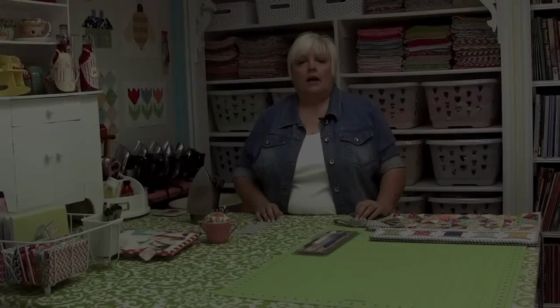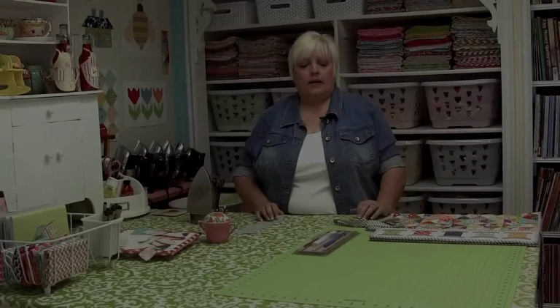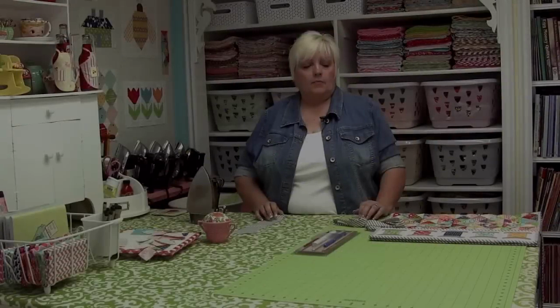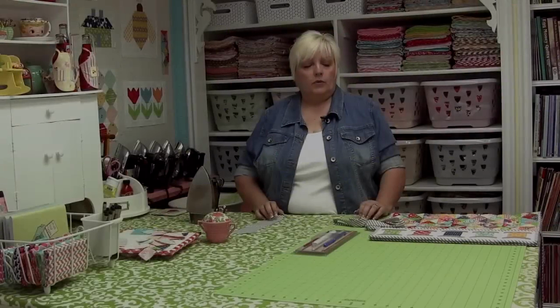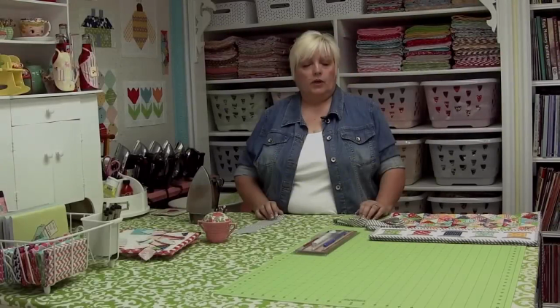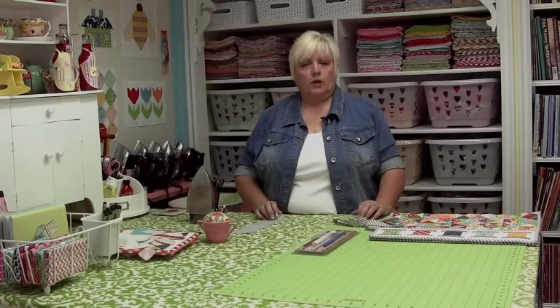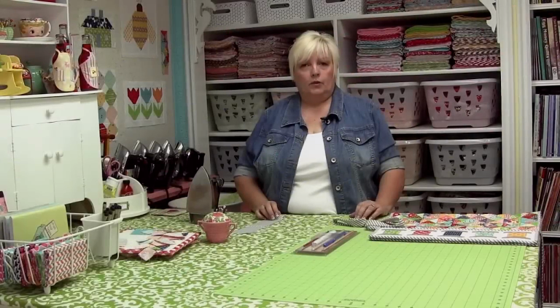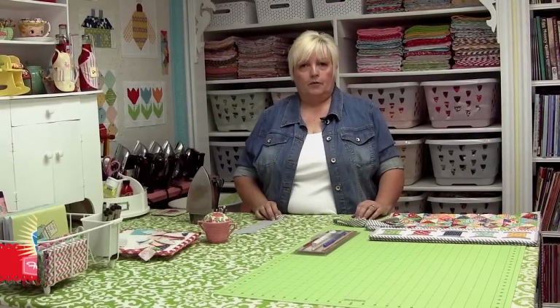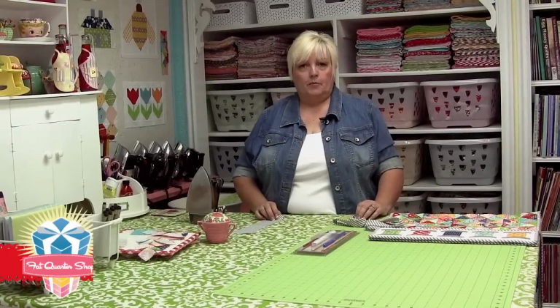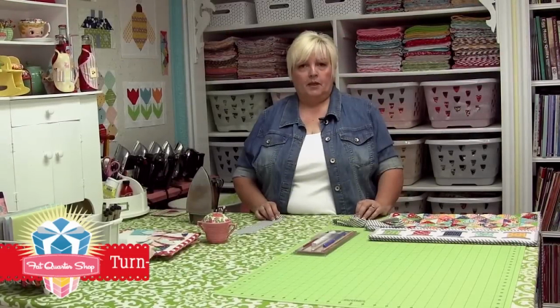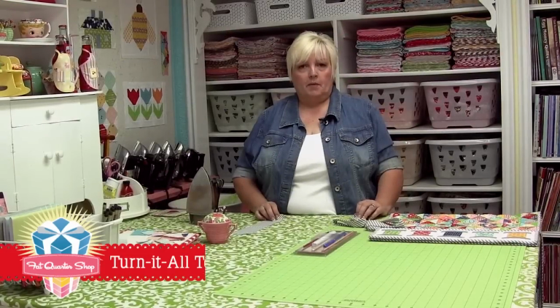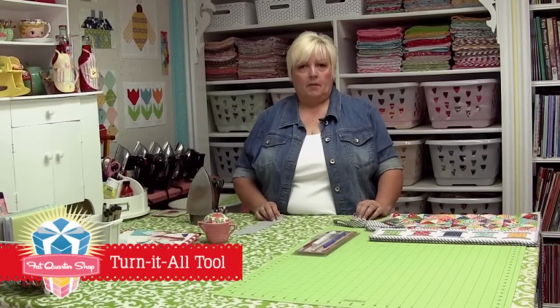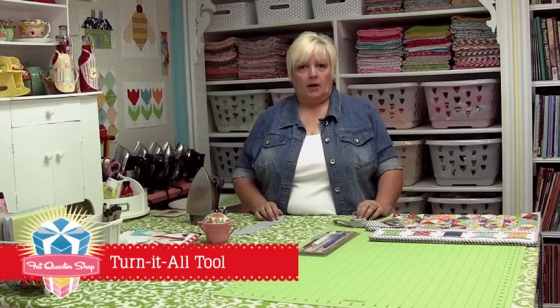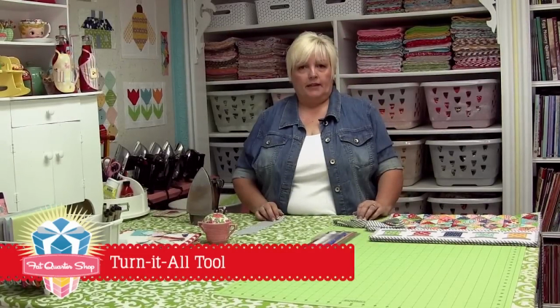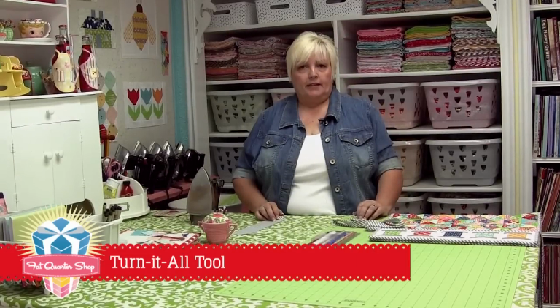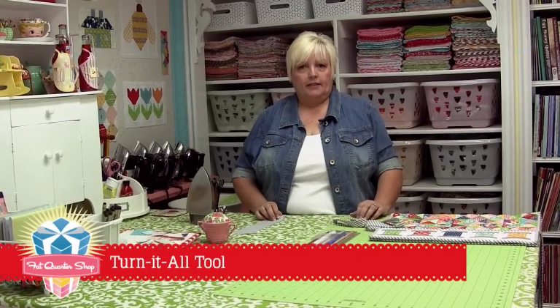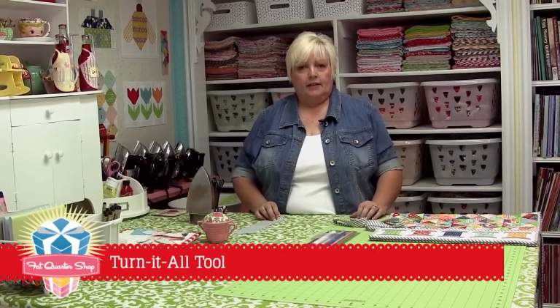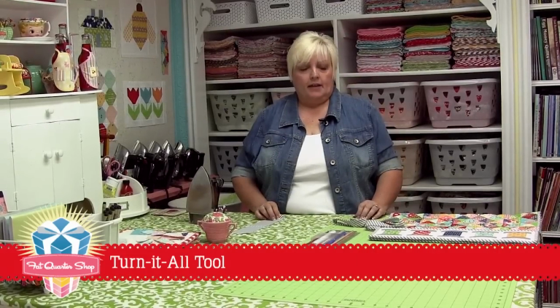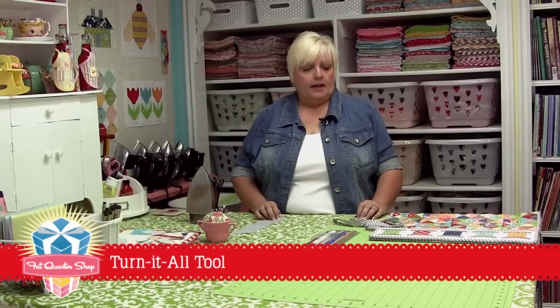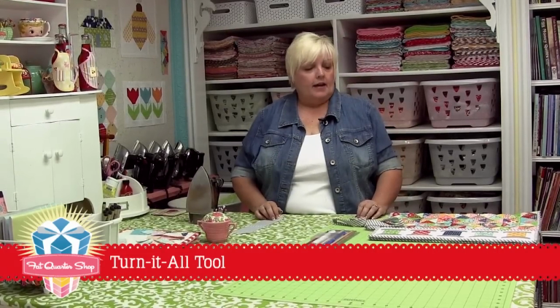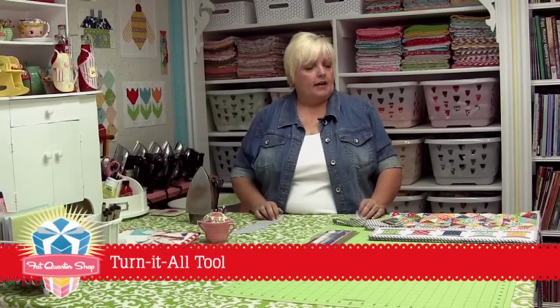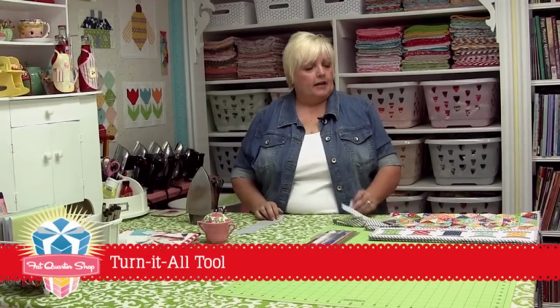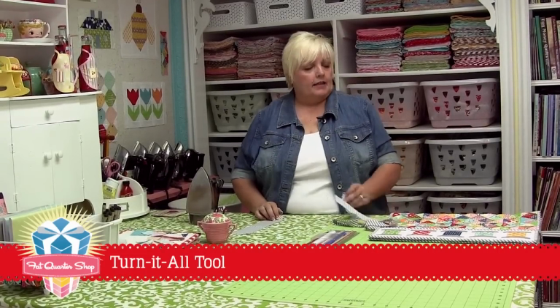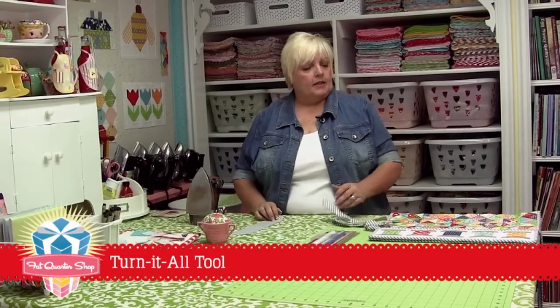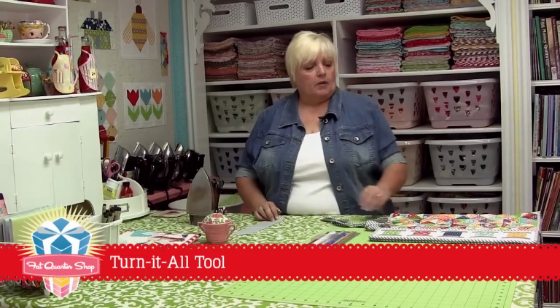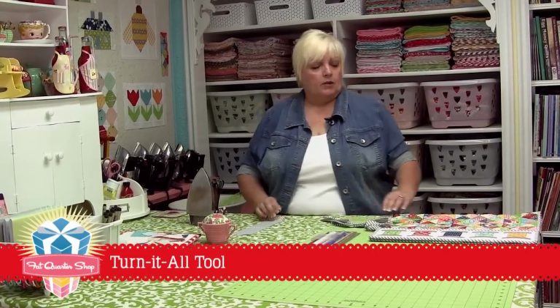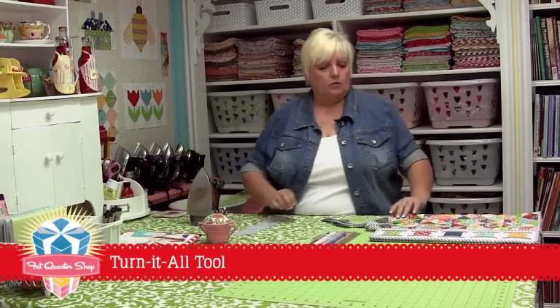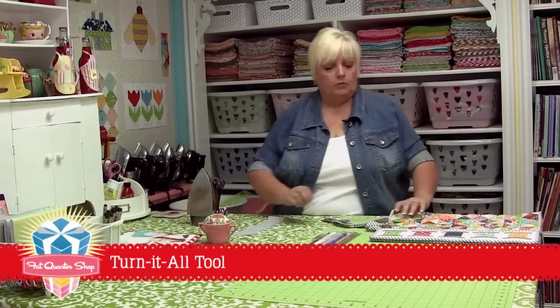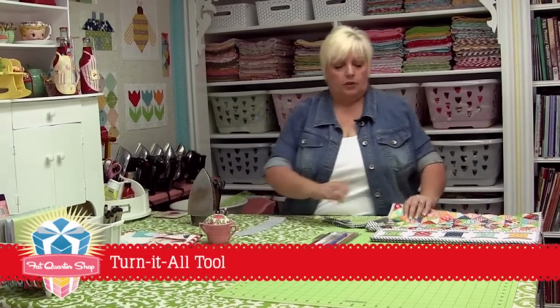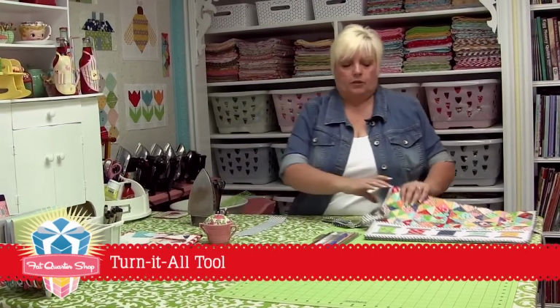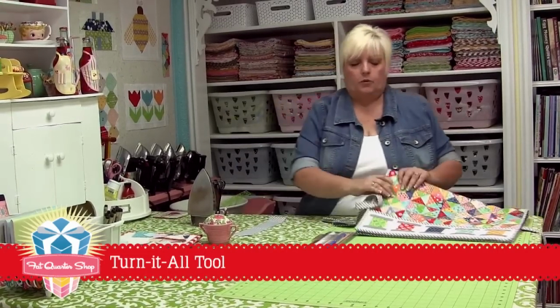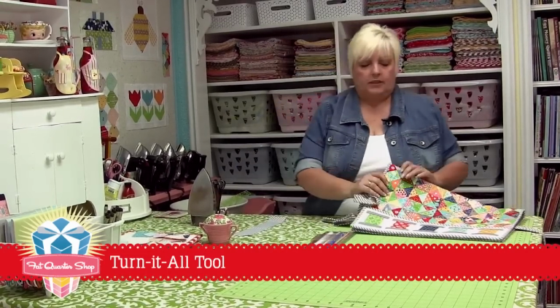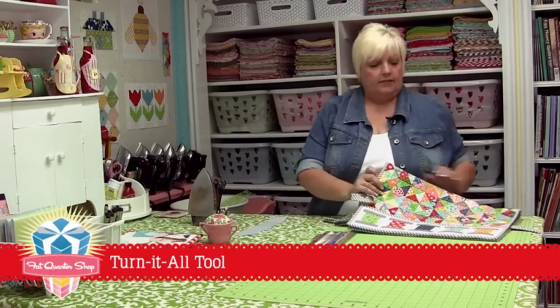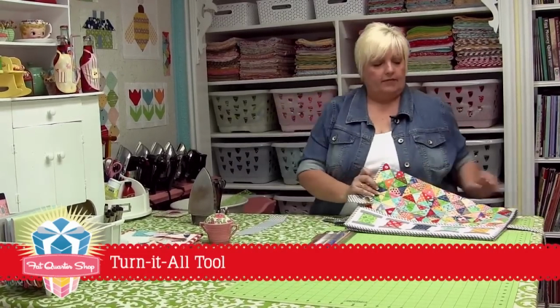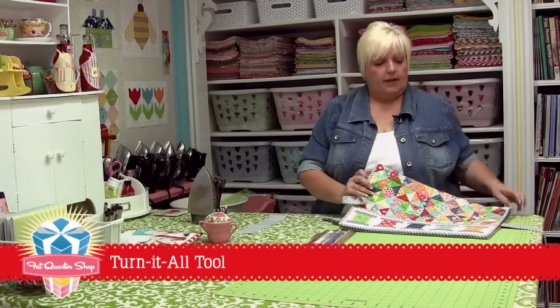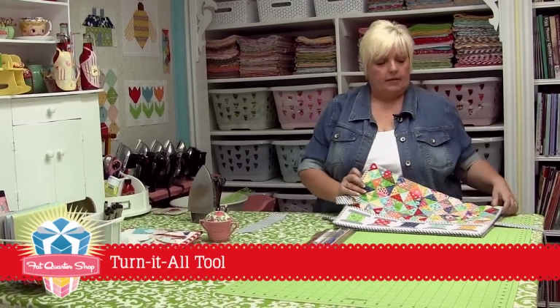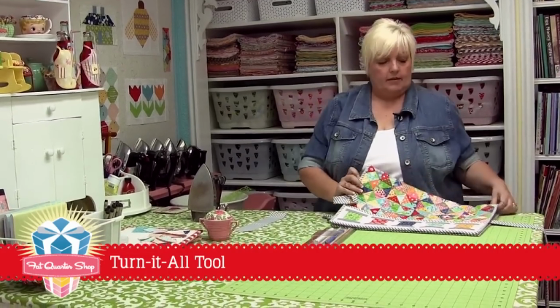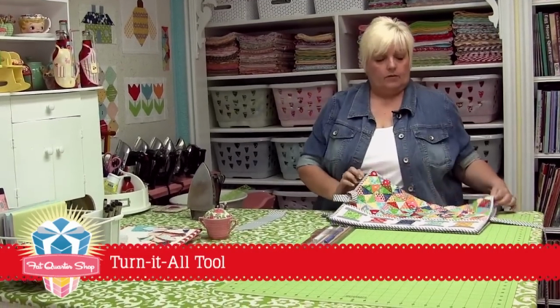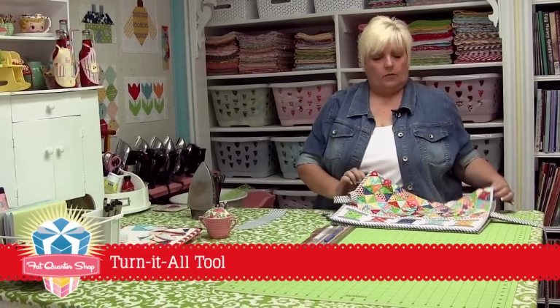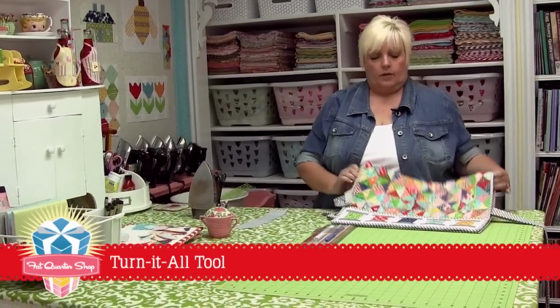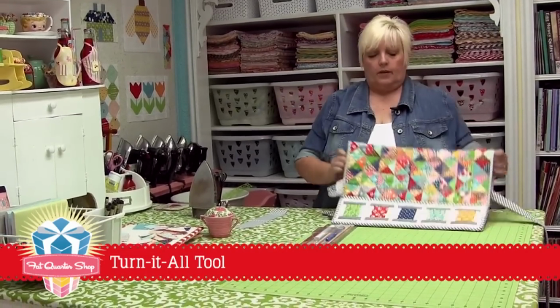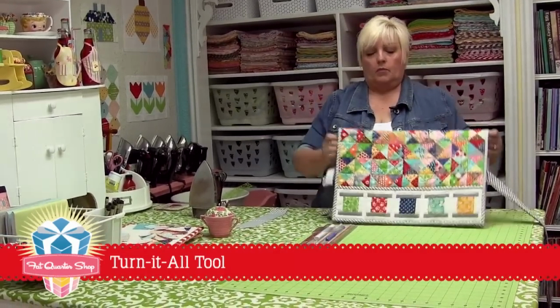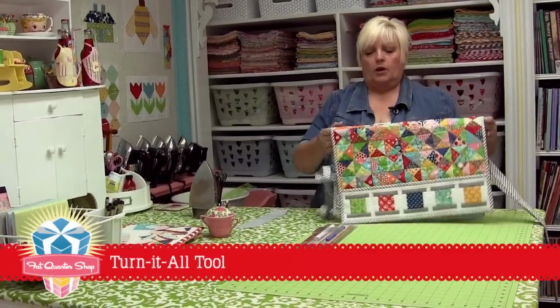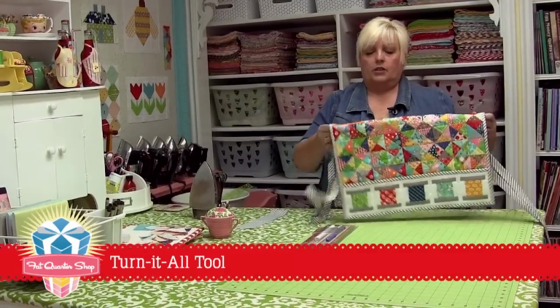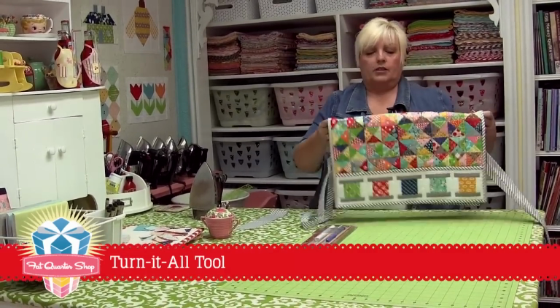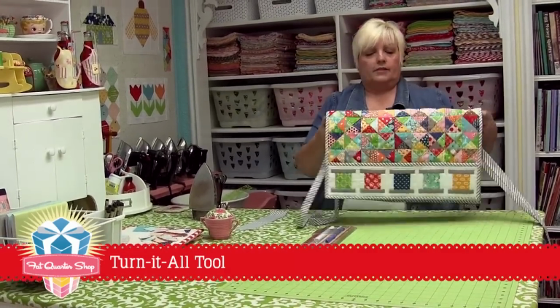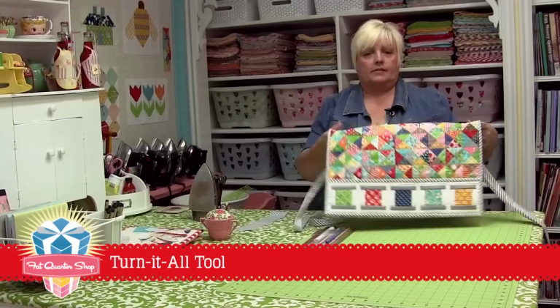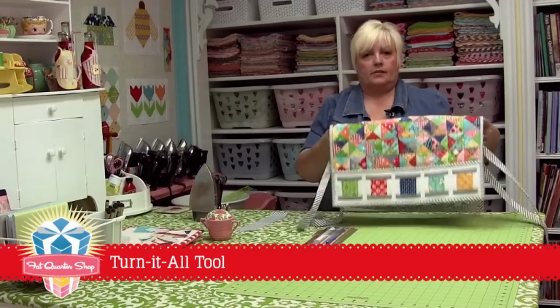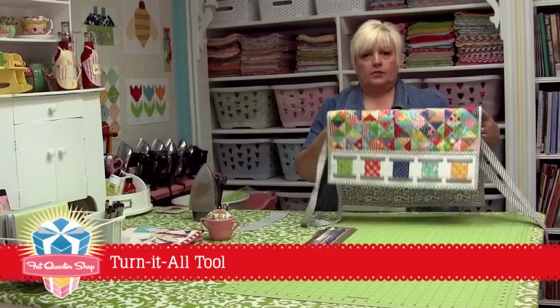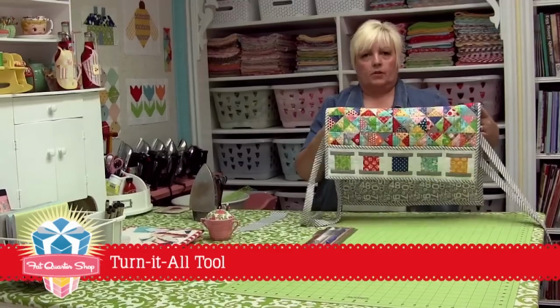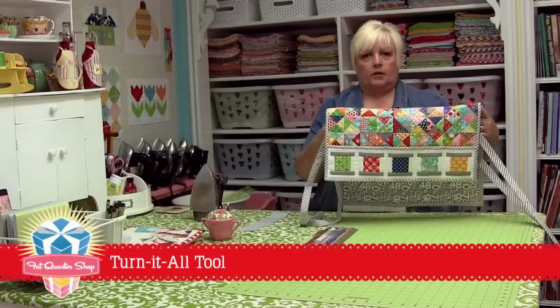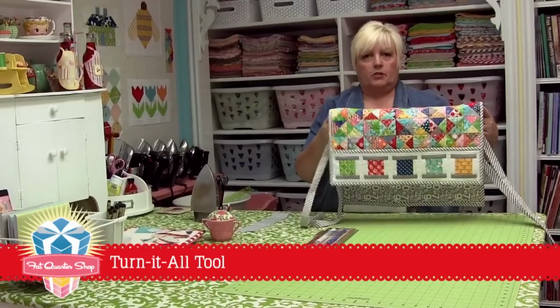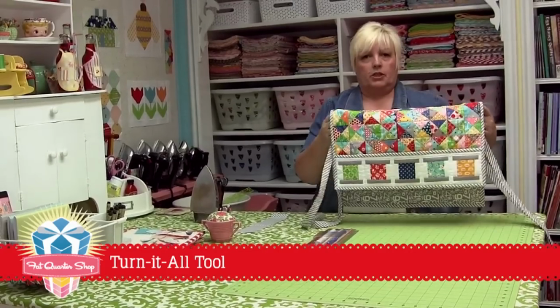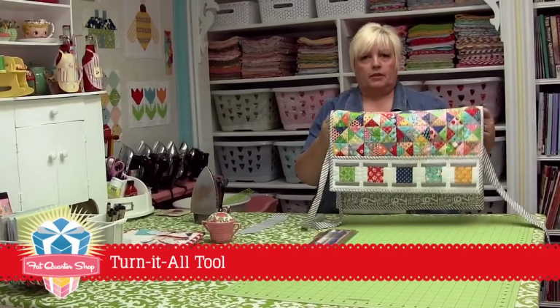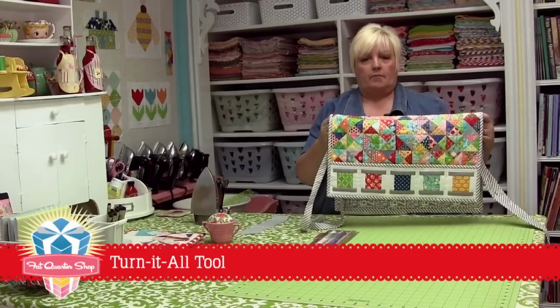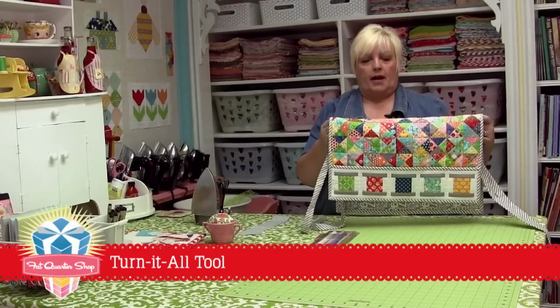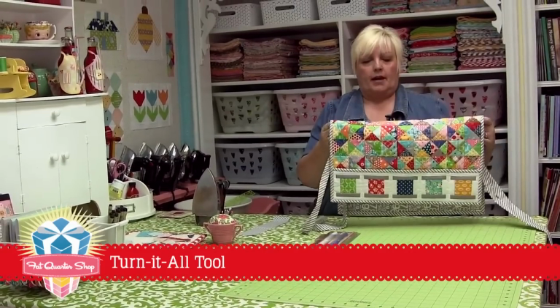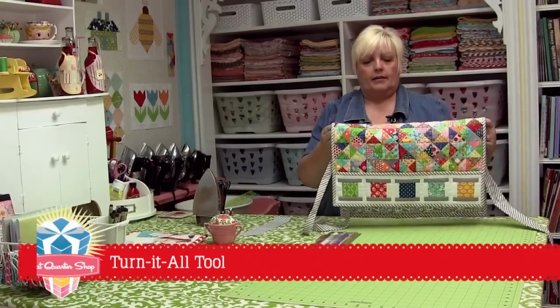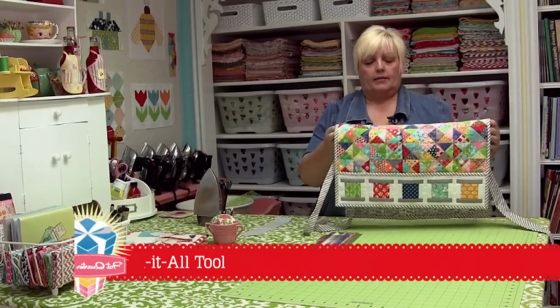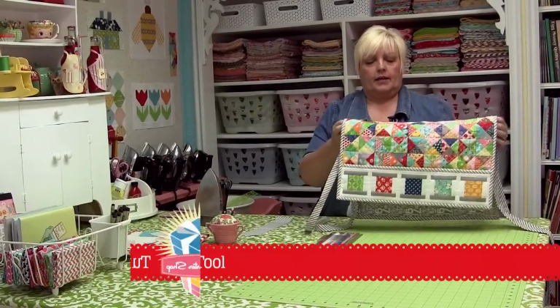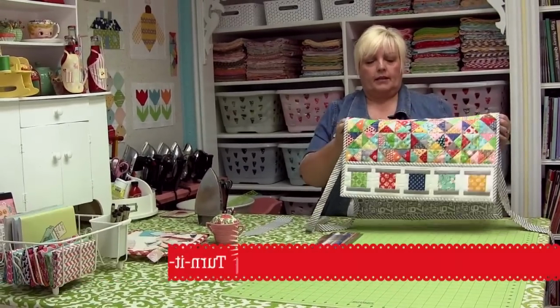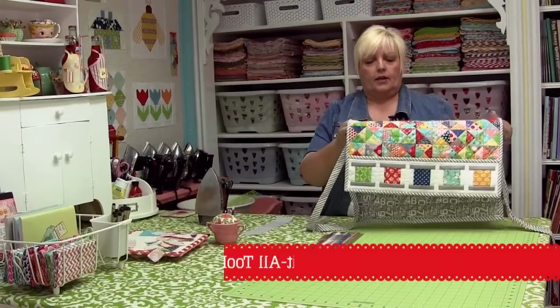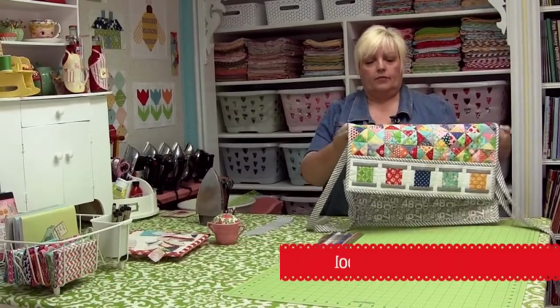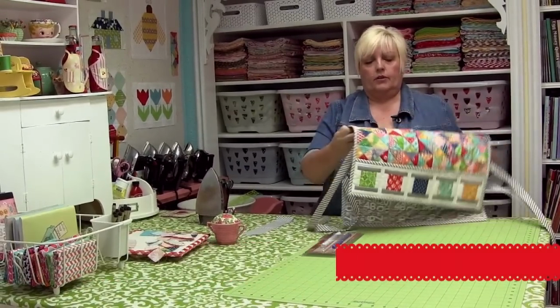Hi, I'm Lori Holt from Bee in My Bonnet and in my new book, Quilty Fun, one of the projects is this sewing machine mat and cover.